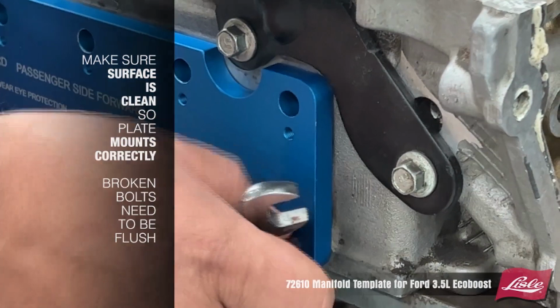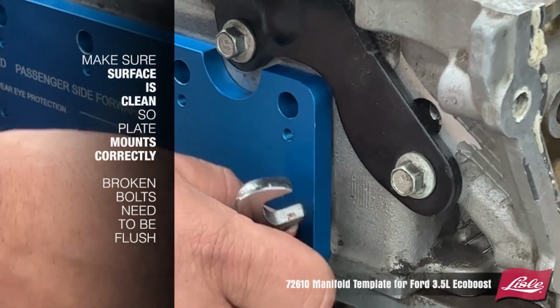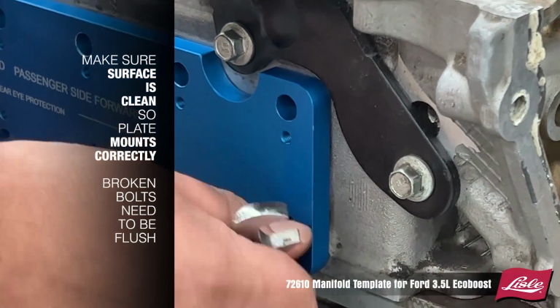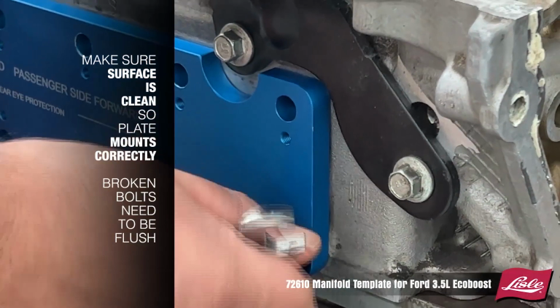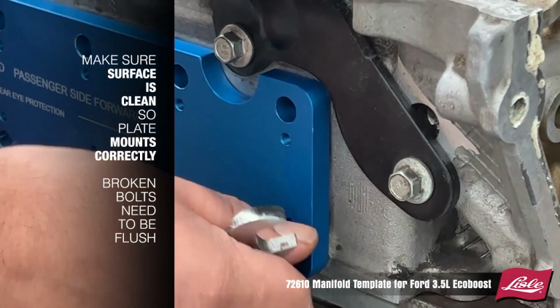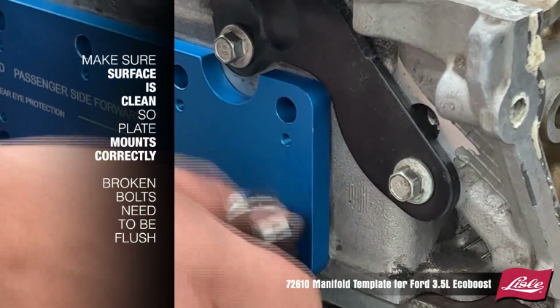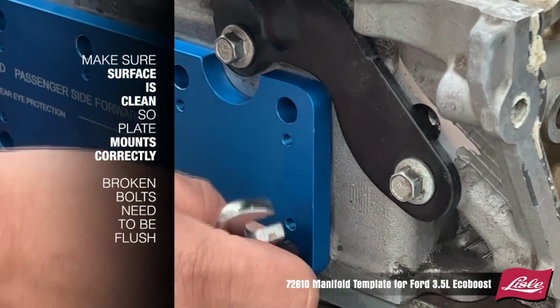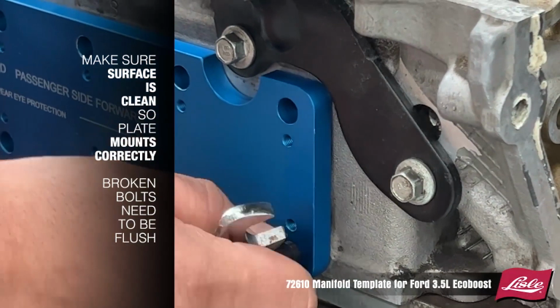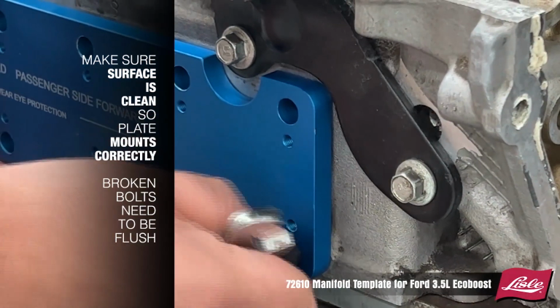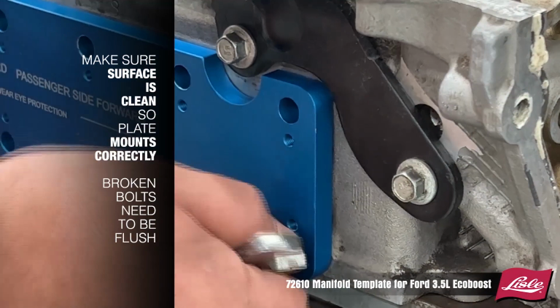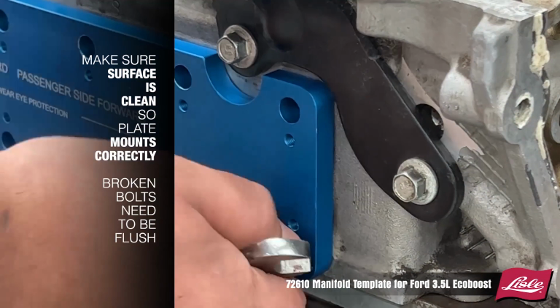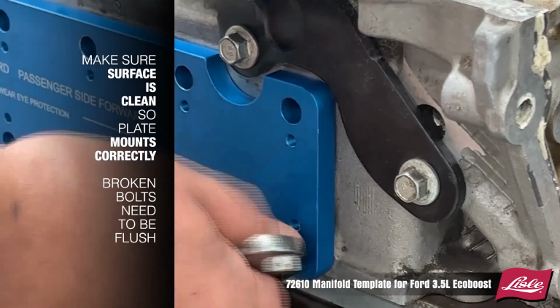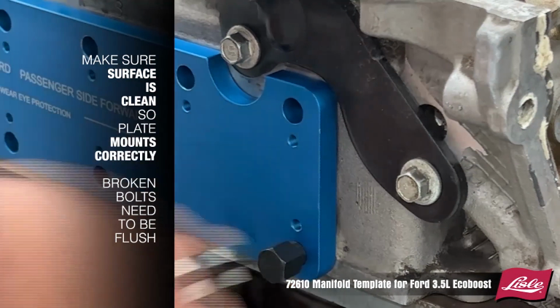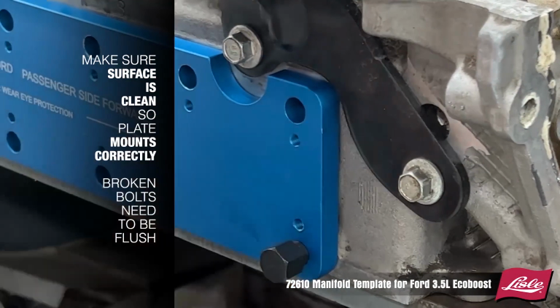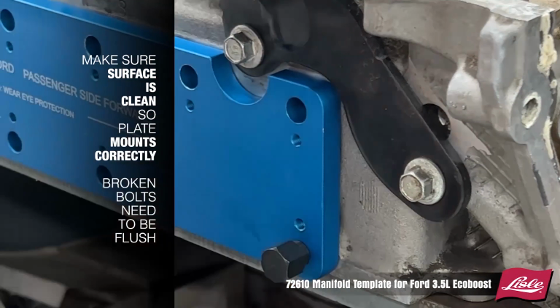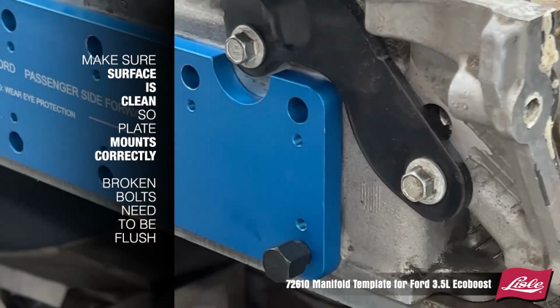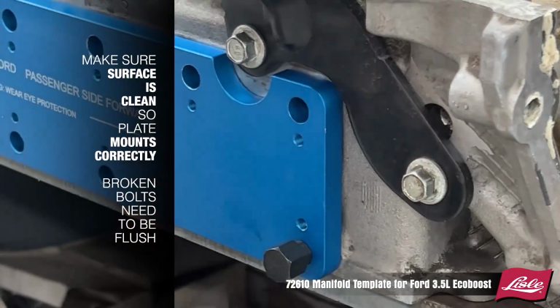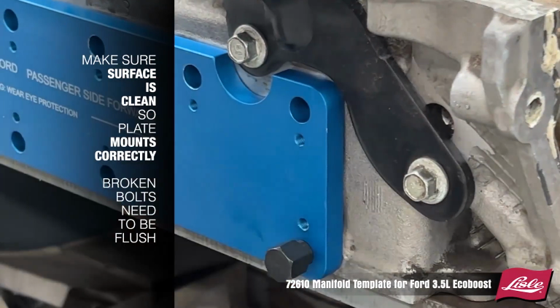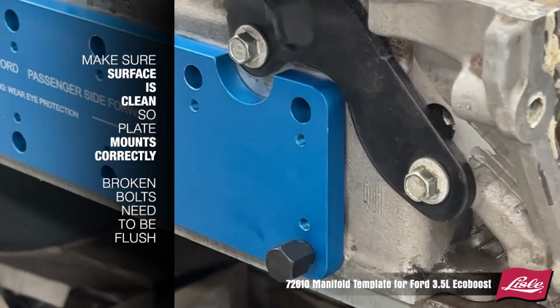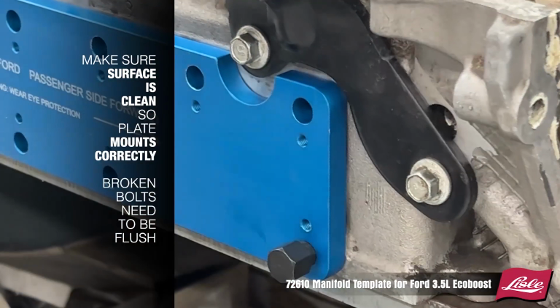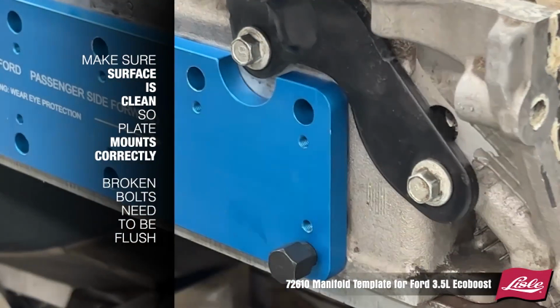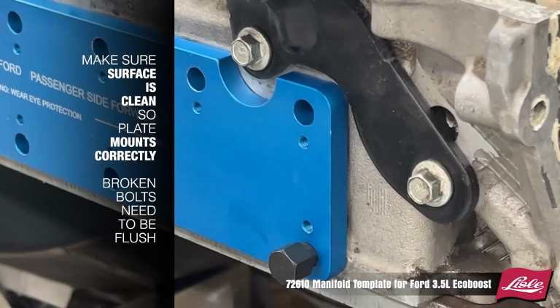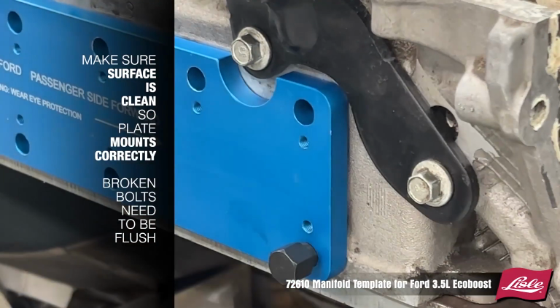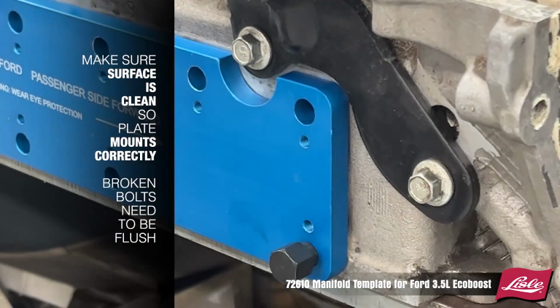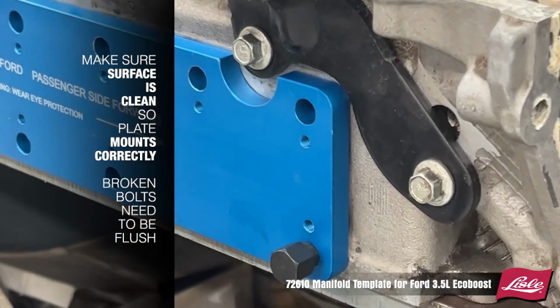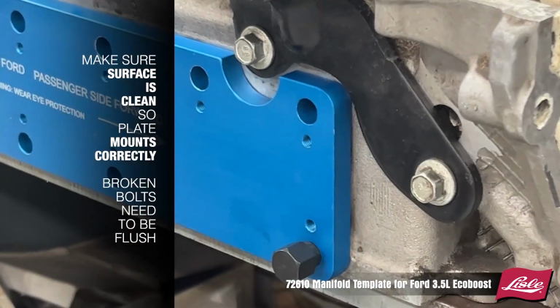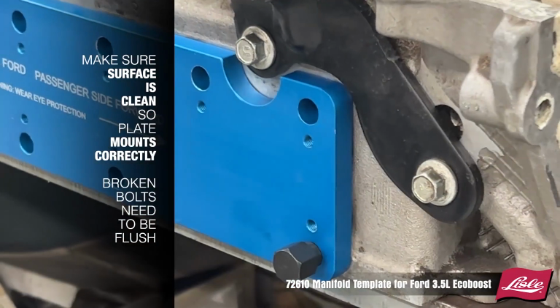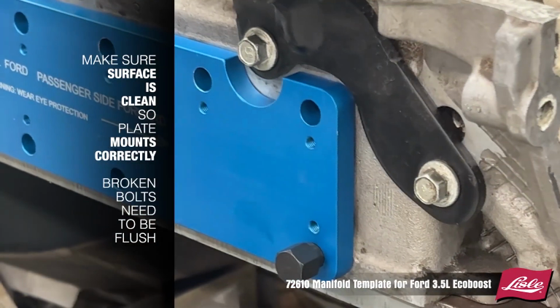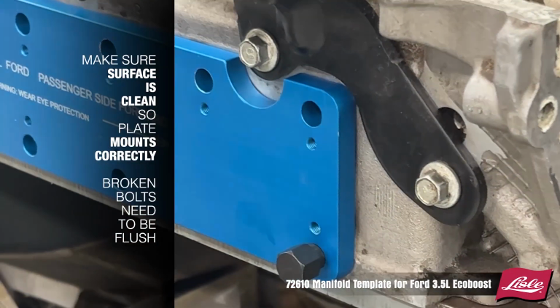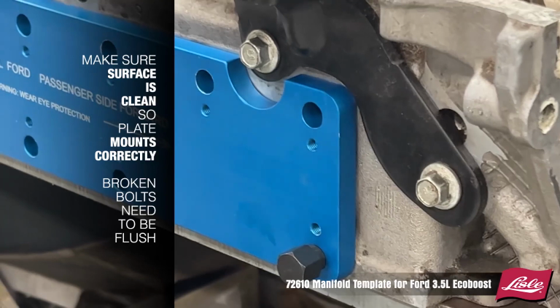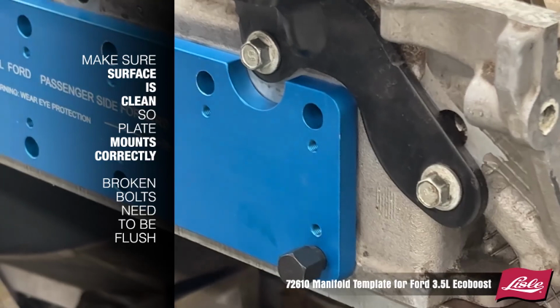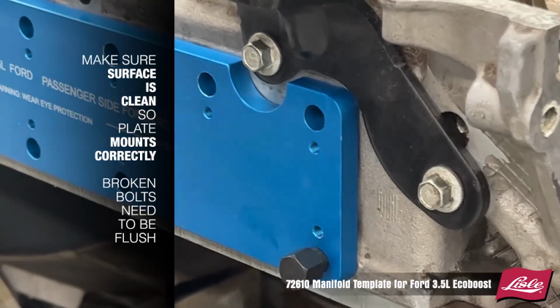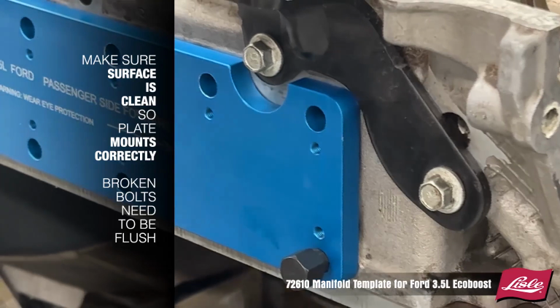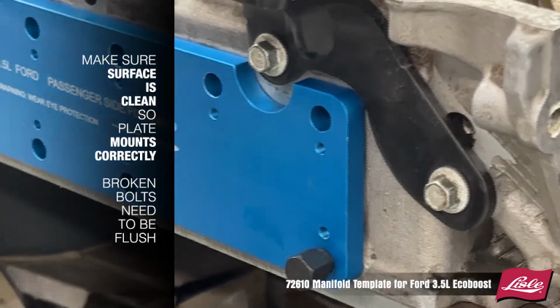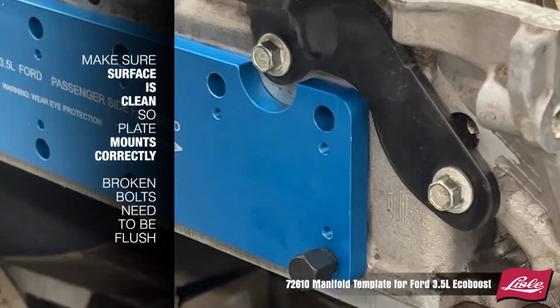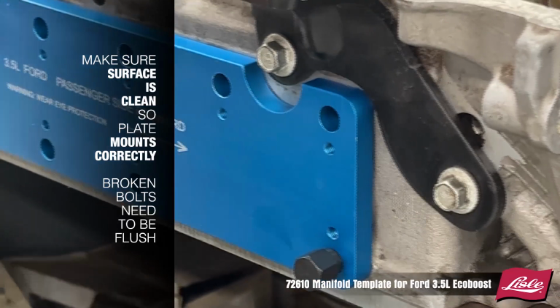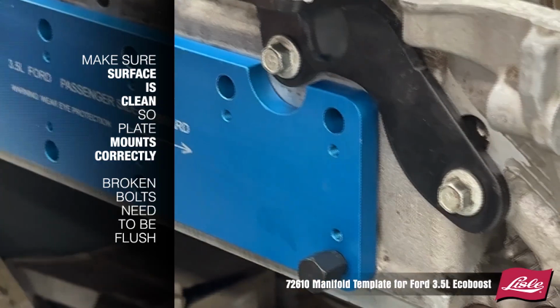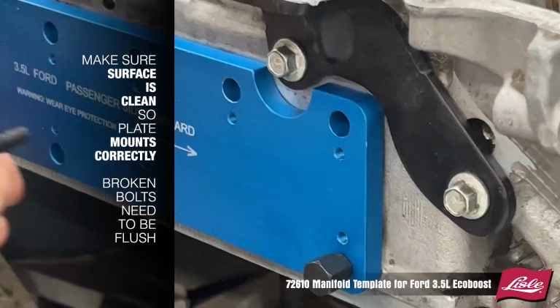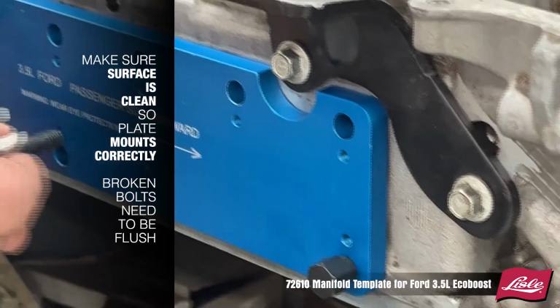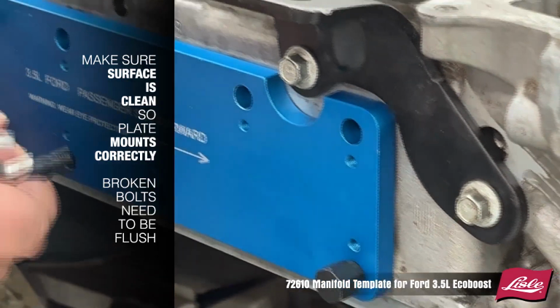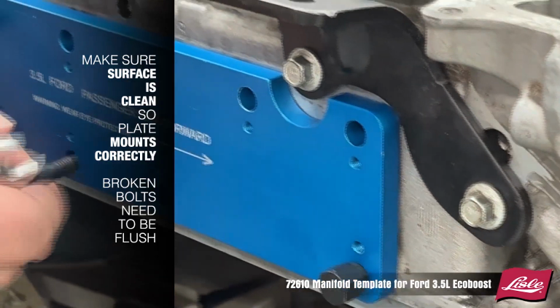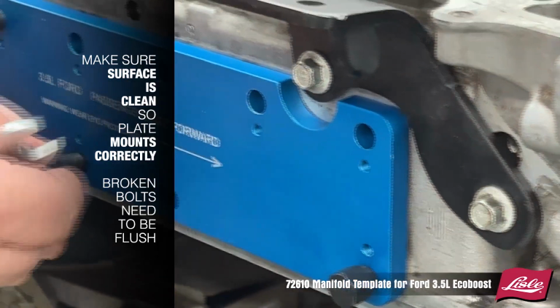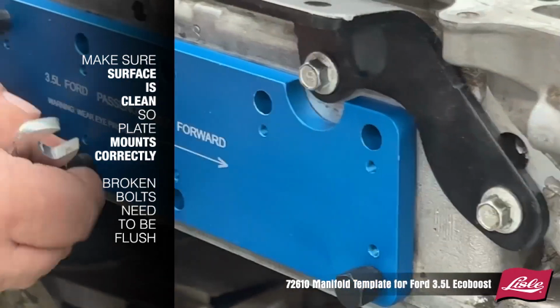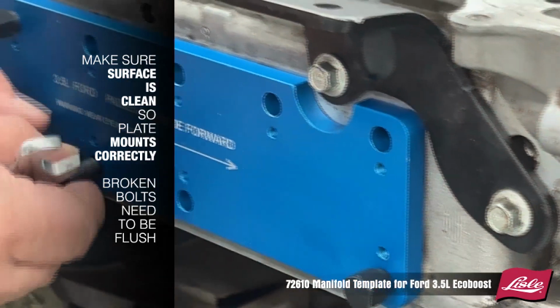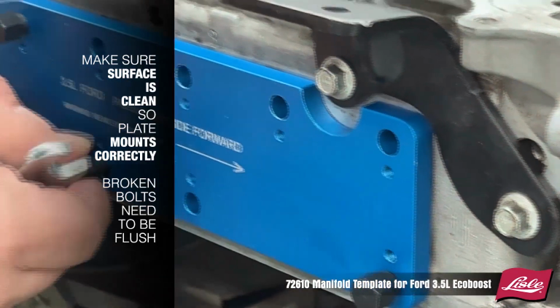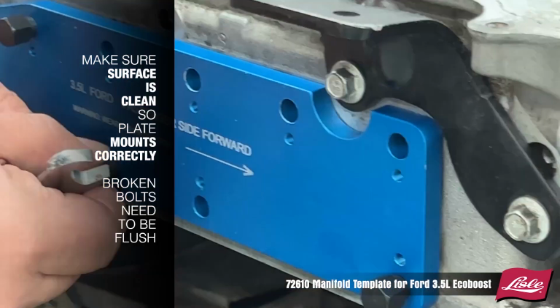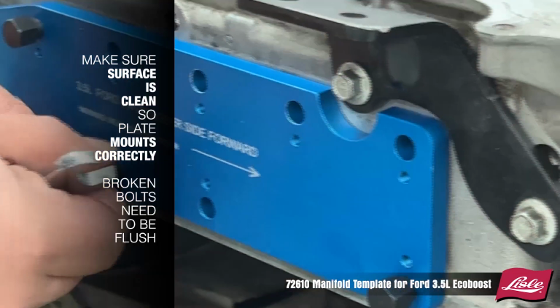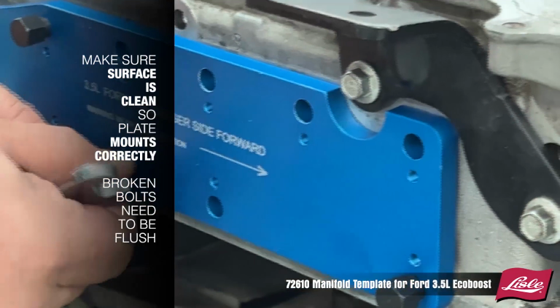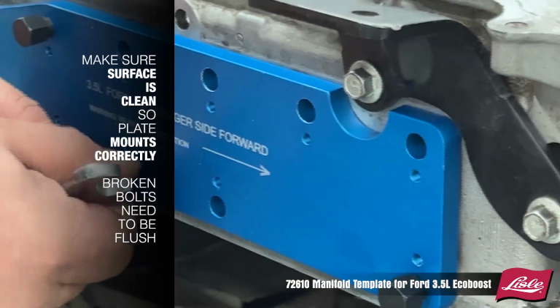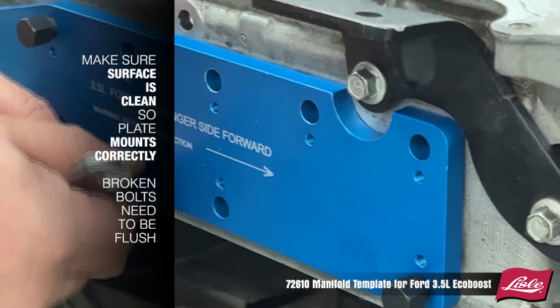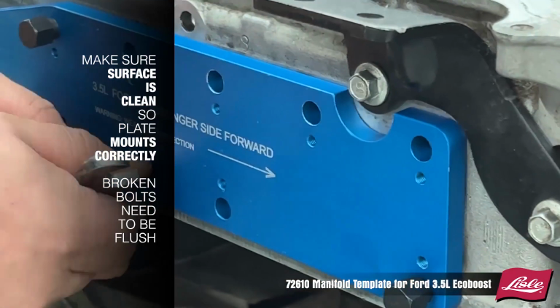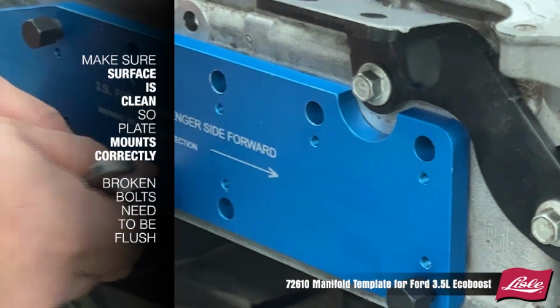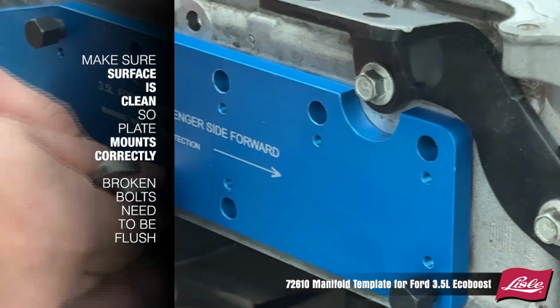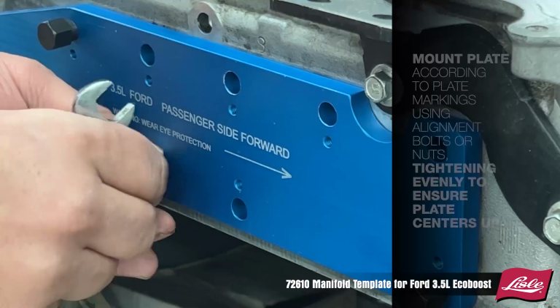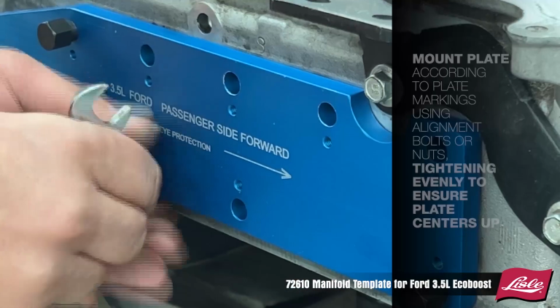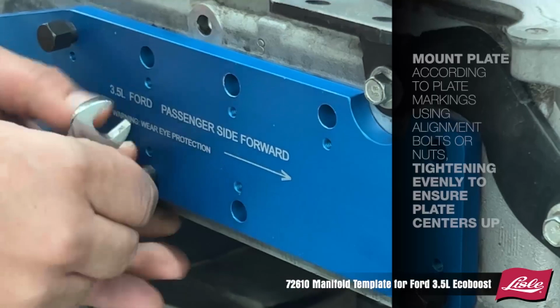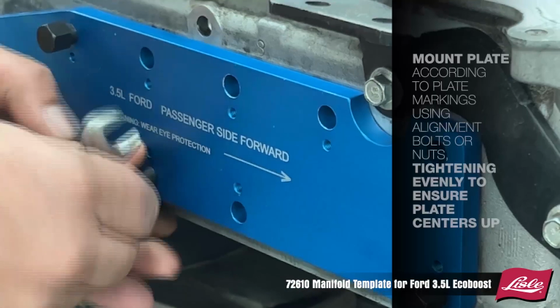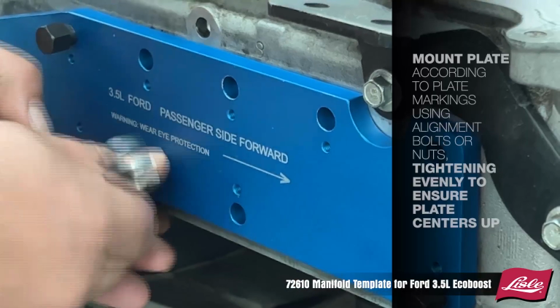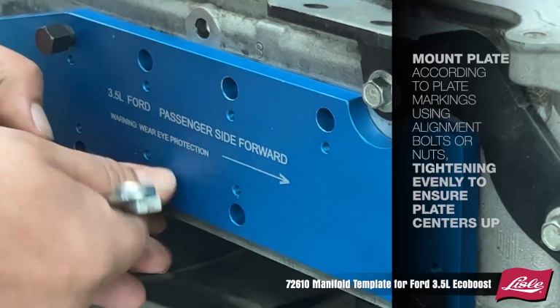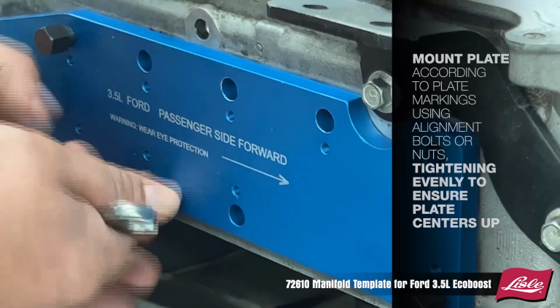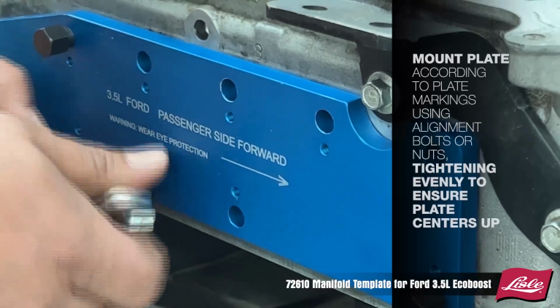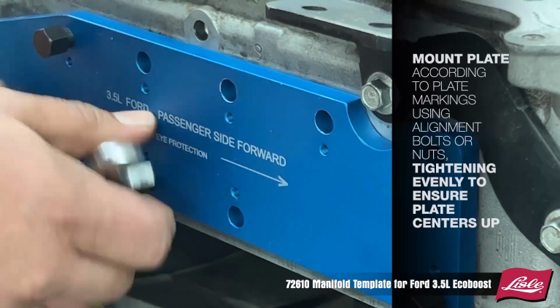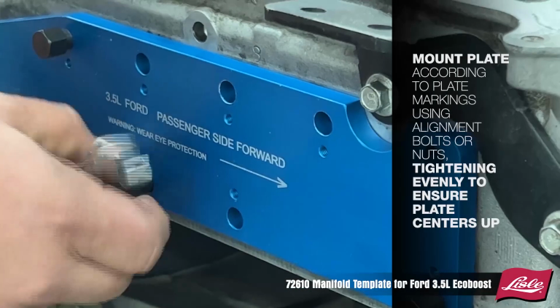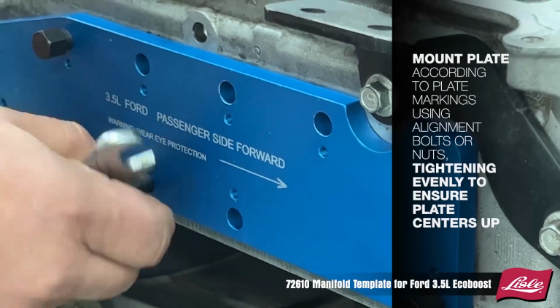Mount the plate accordingly to the plate markings using the alignment bolts, tightening evenly to ensure the plate centers up.